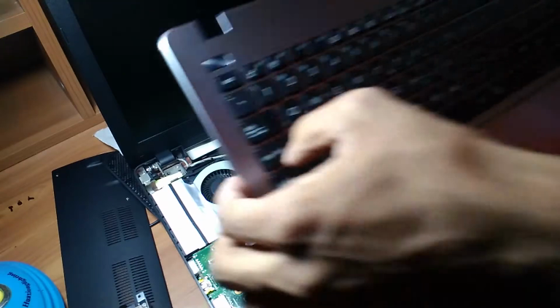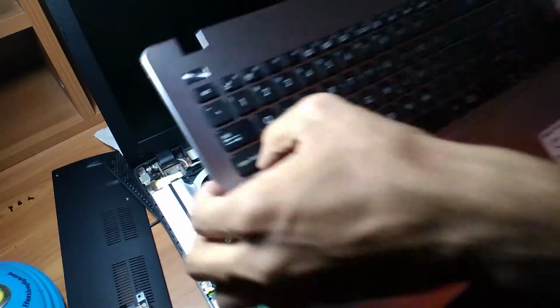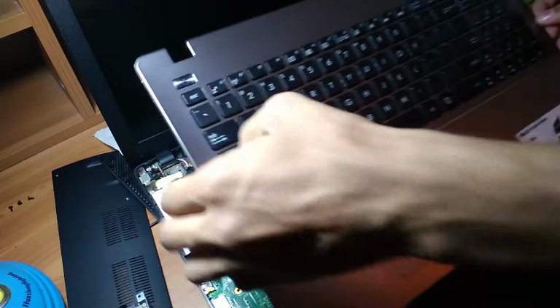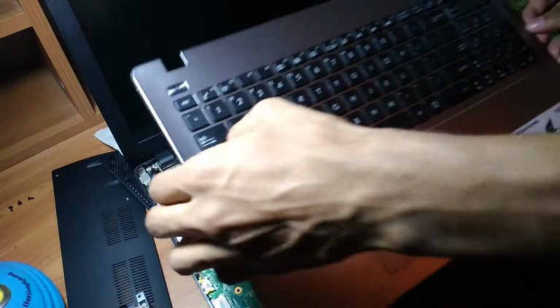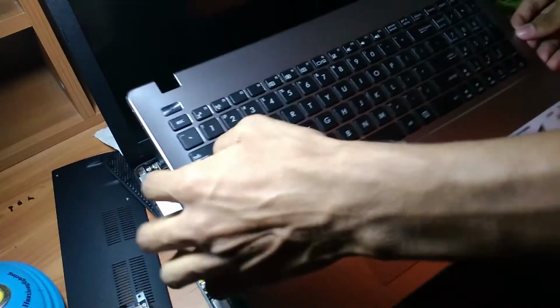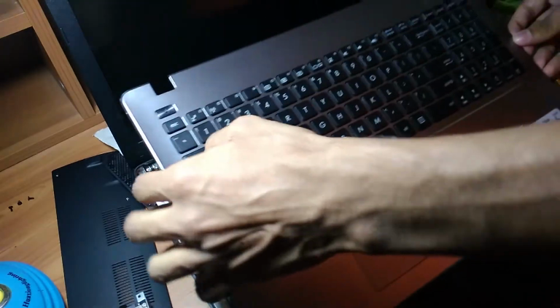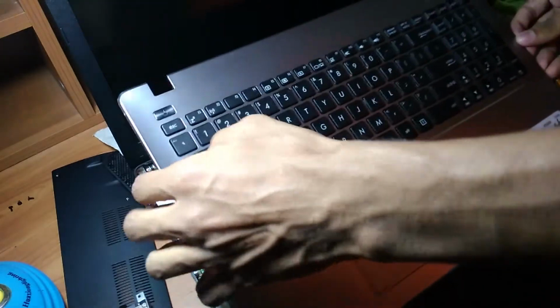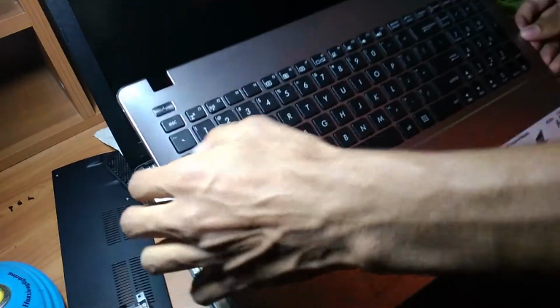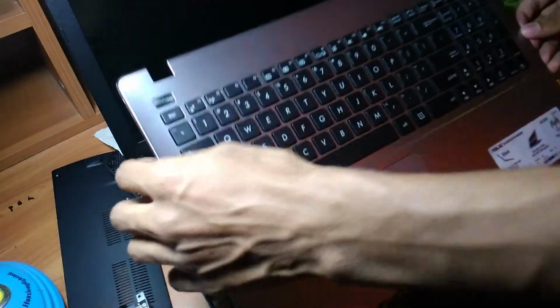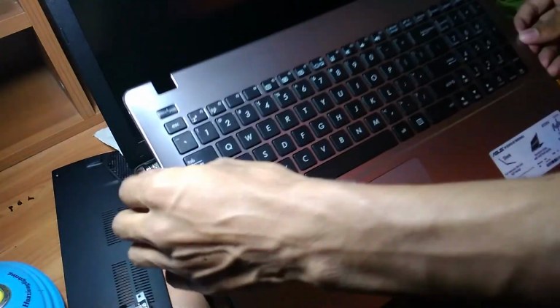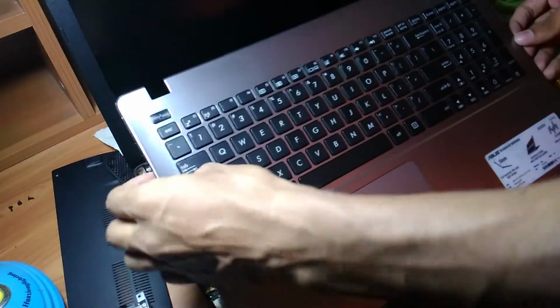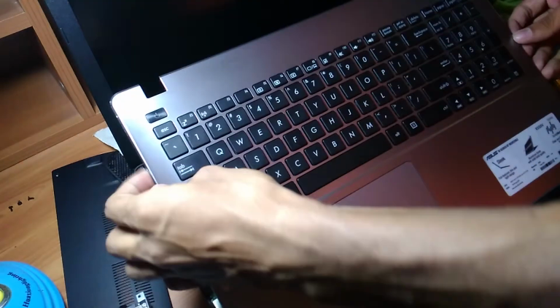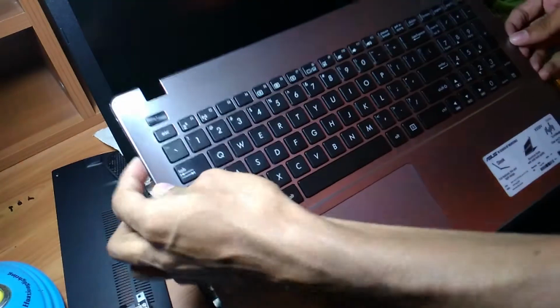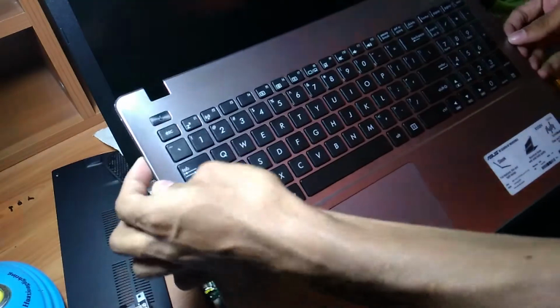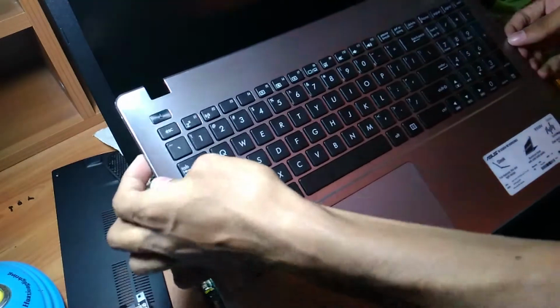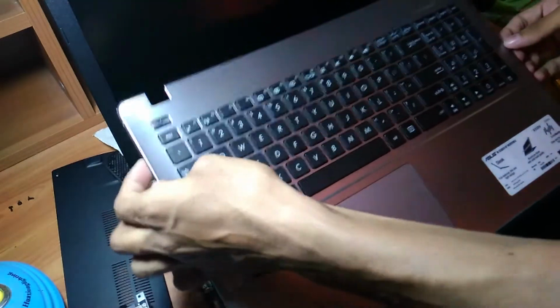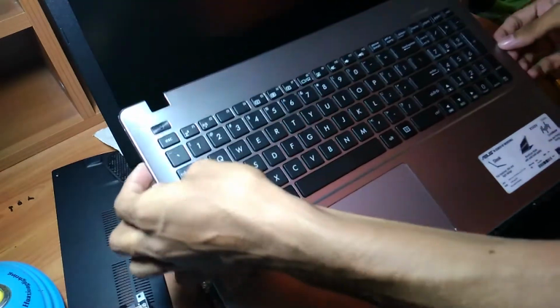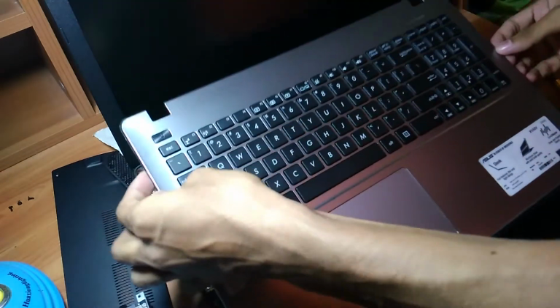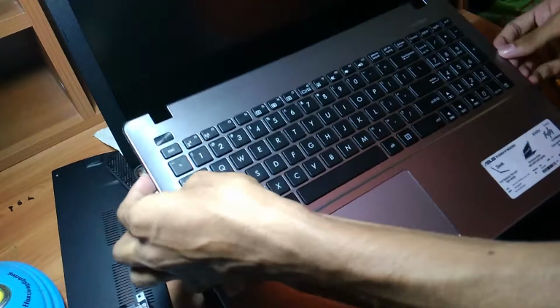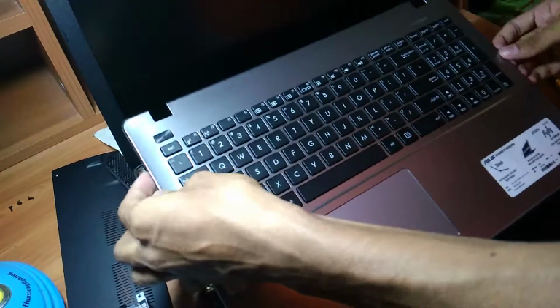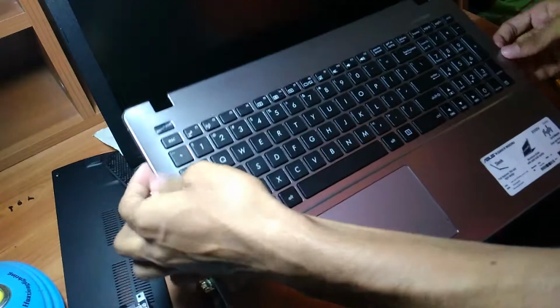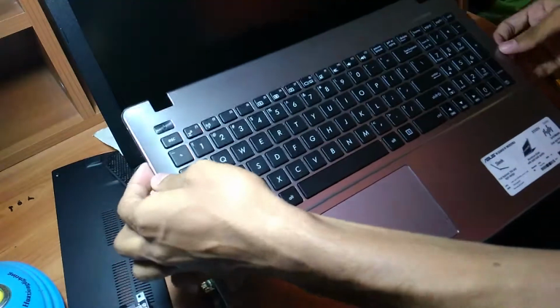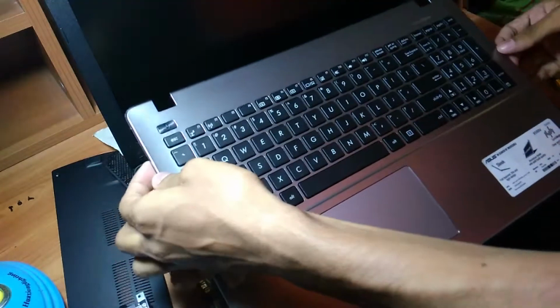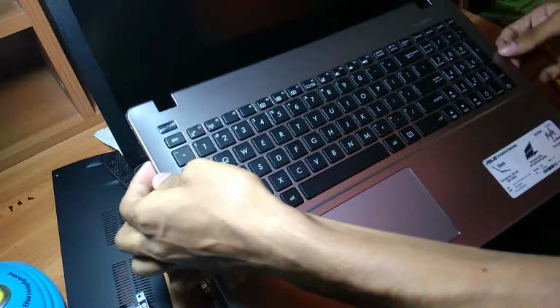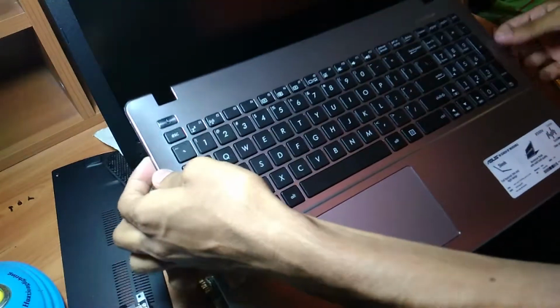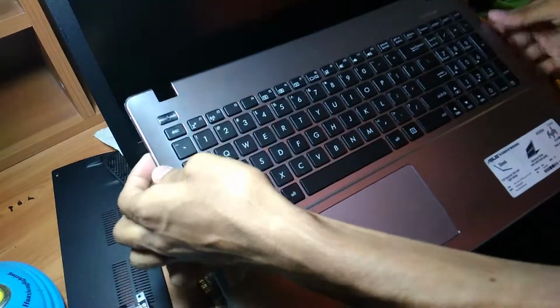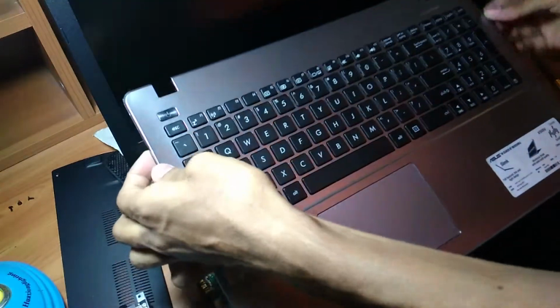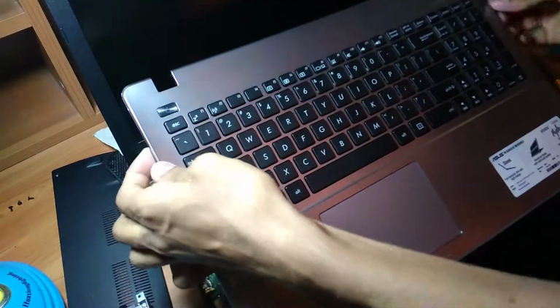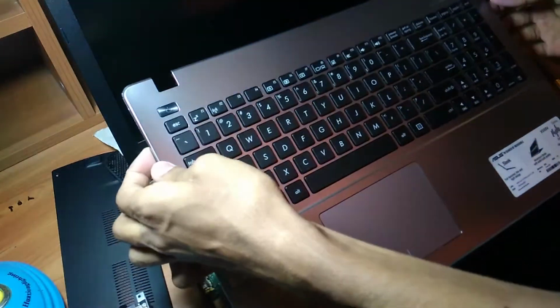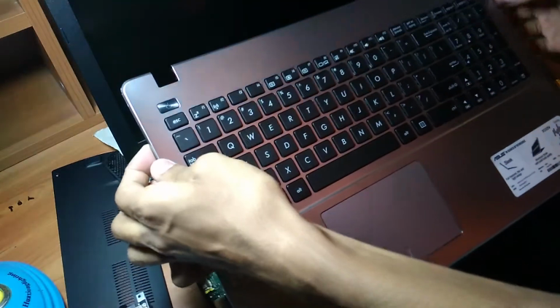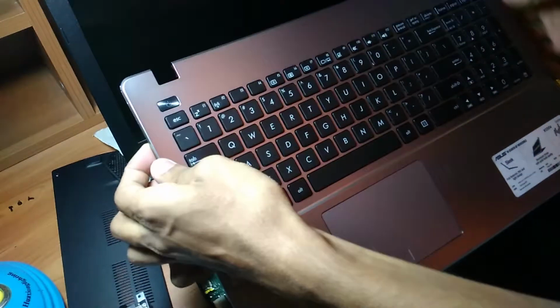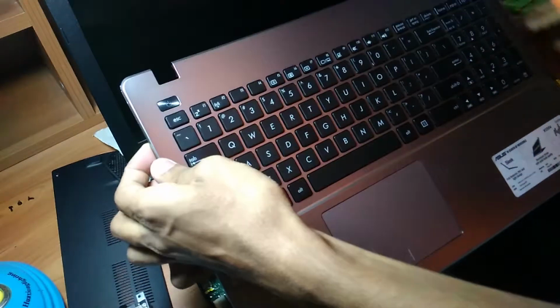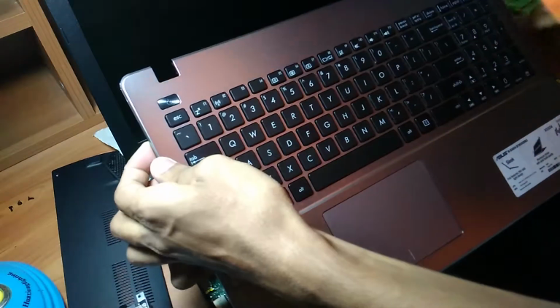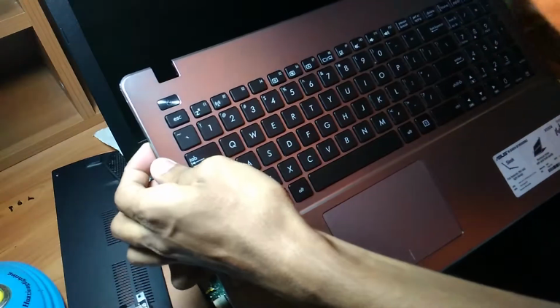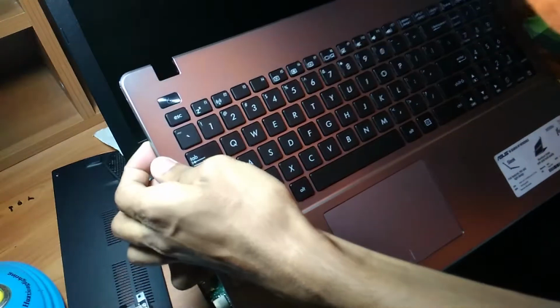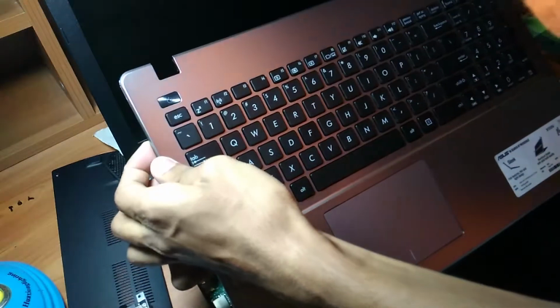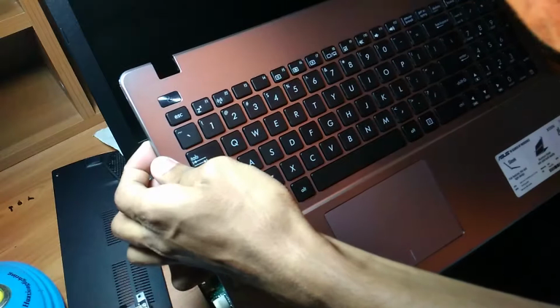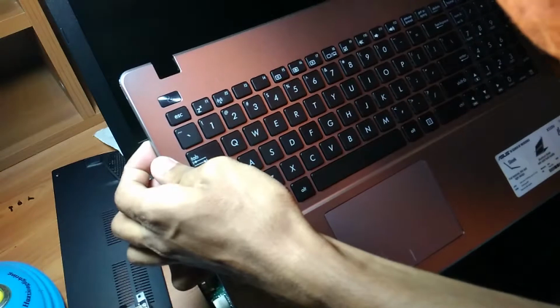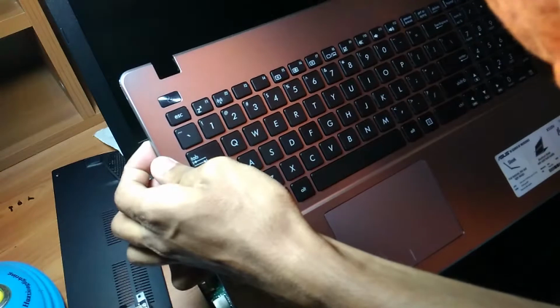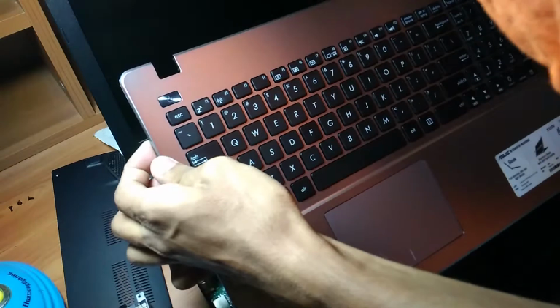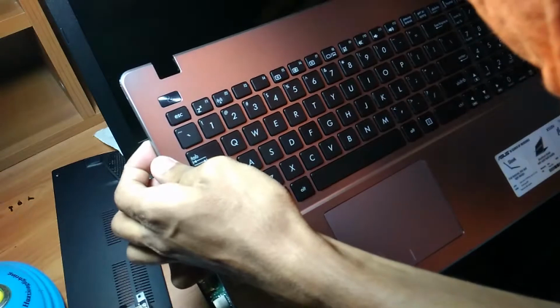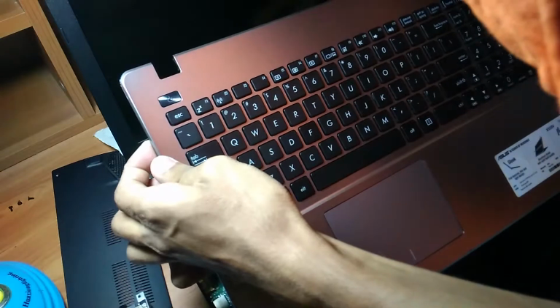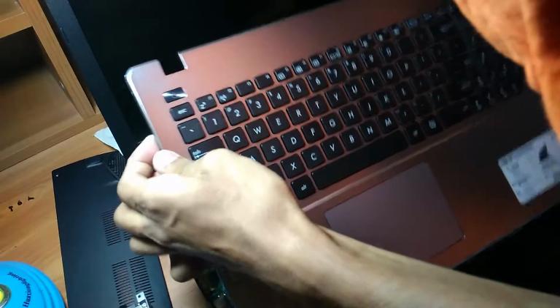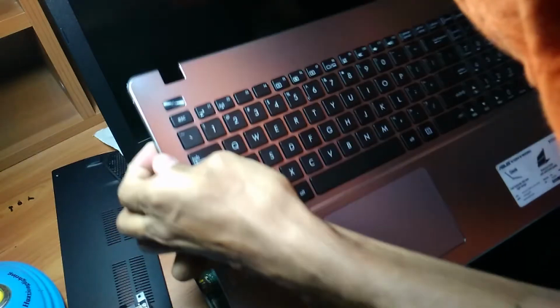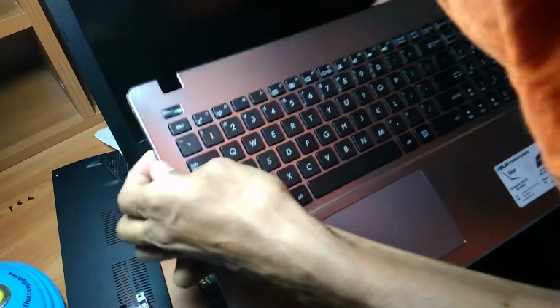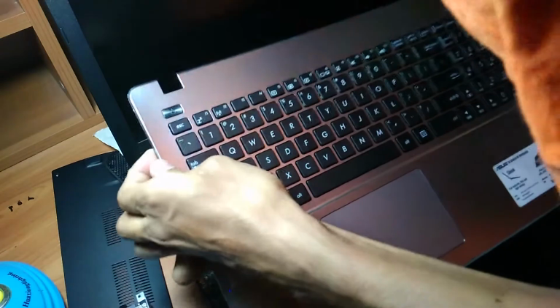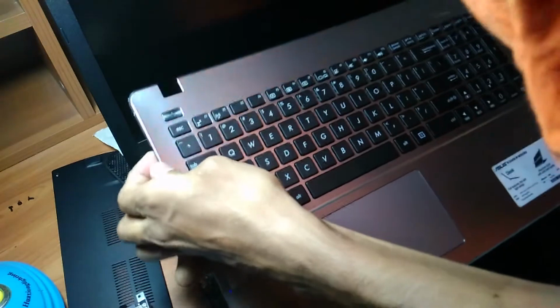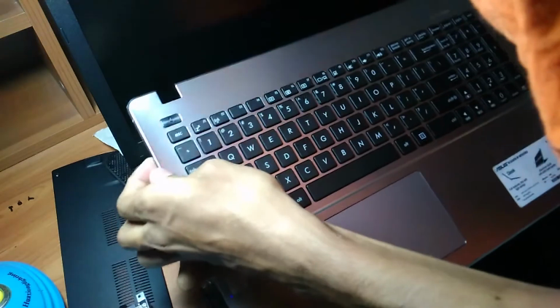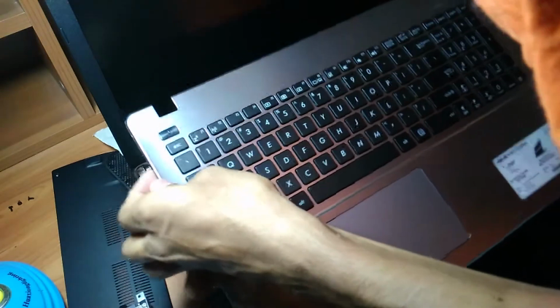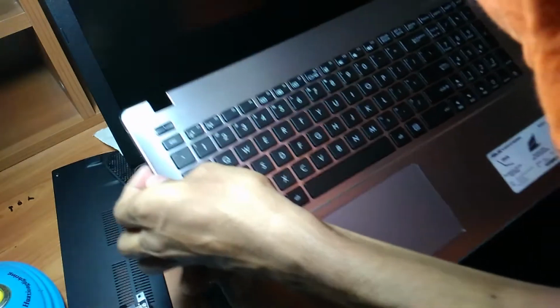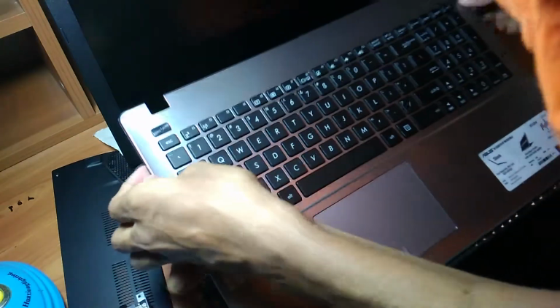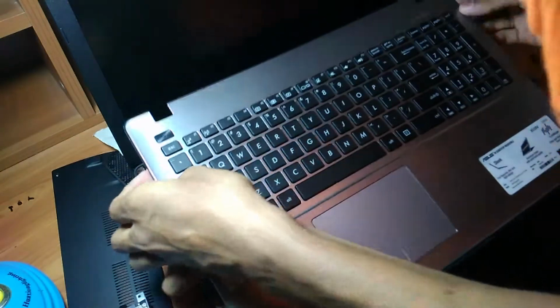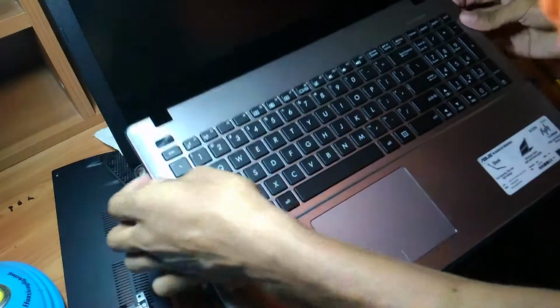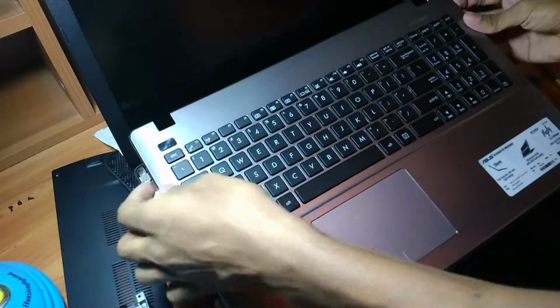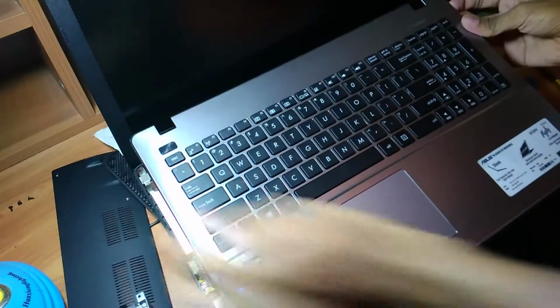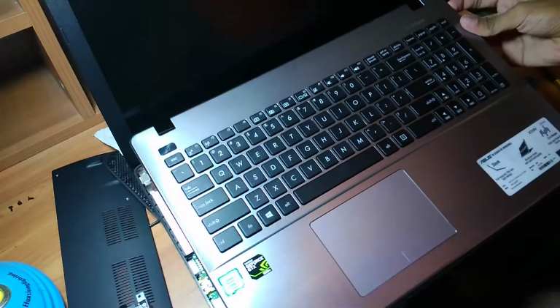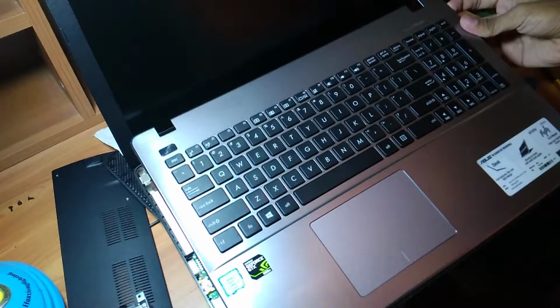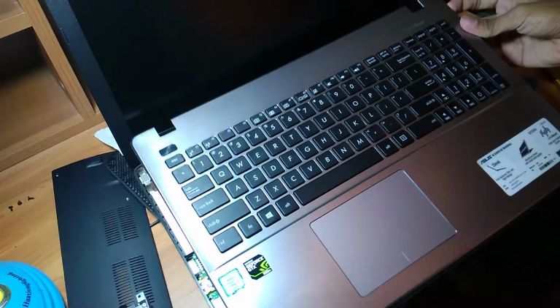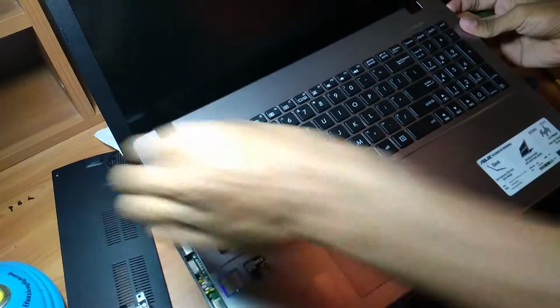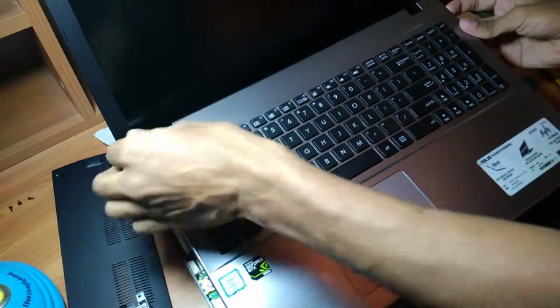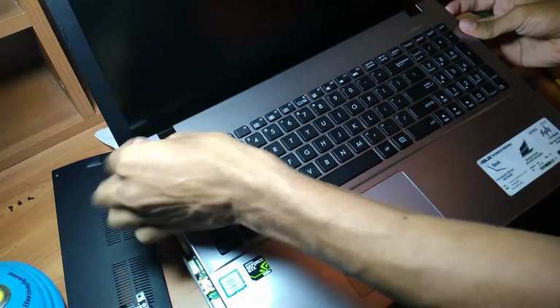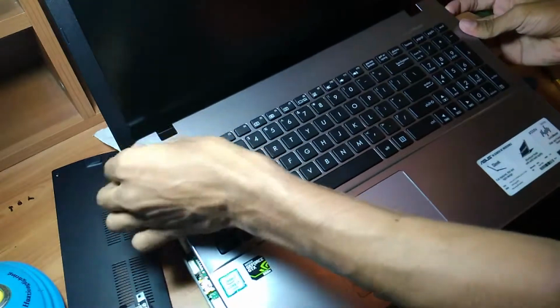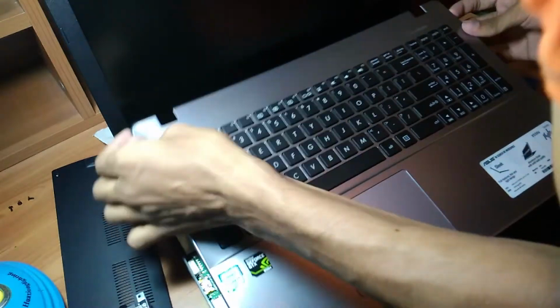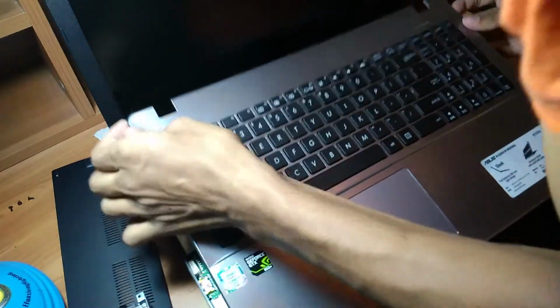Now, gently connect the ribbon cables to the motherboard and restore the keyboard like this.